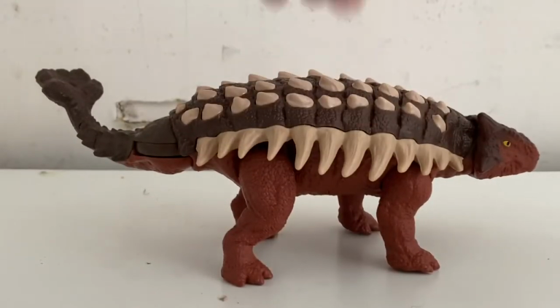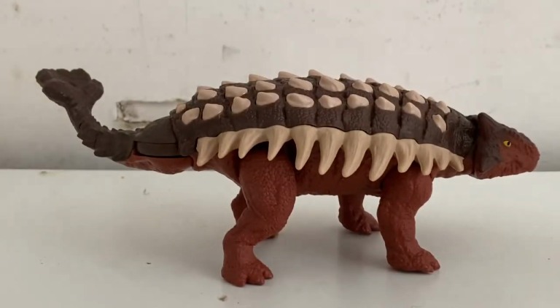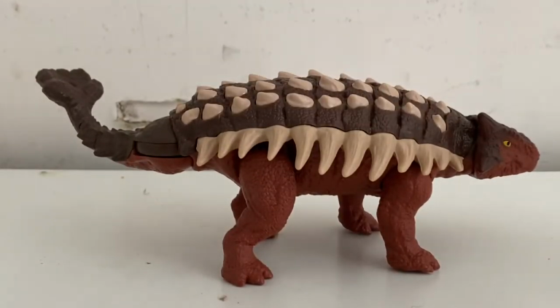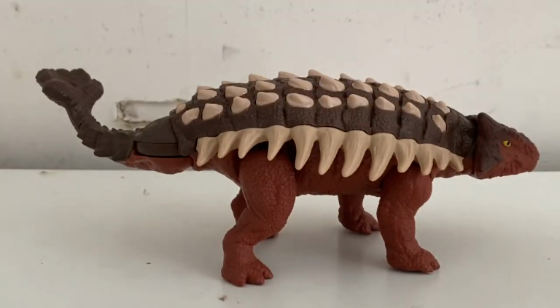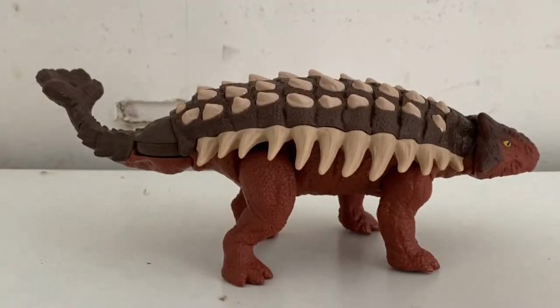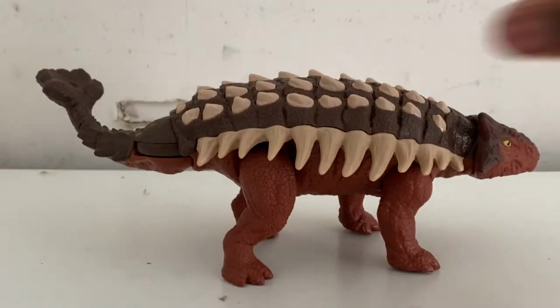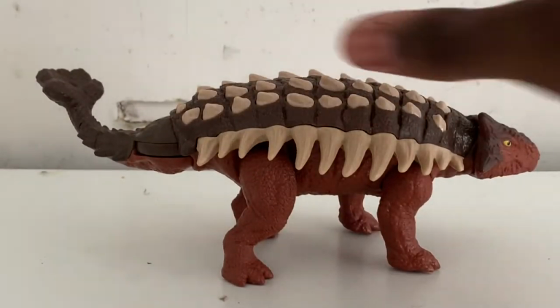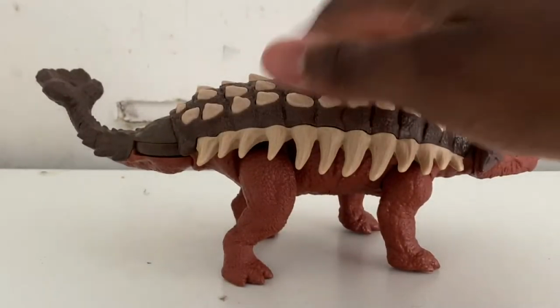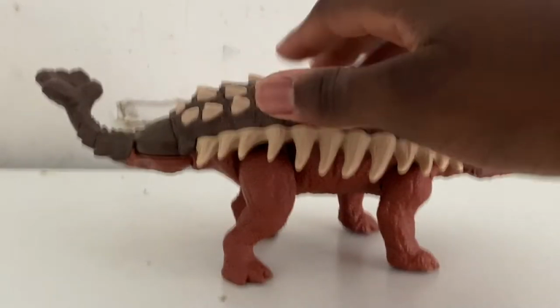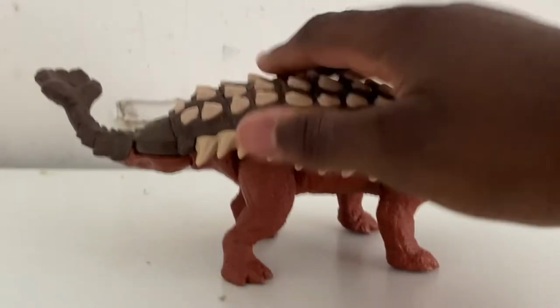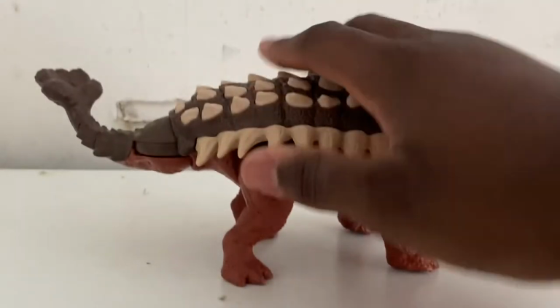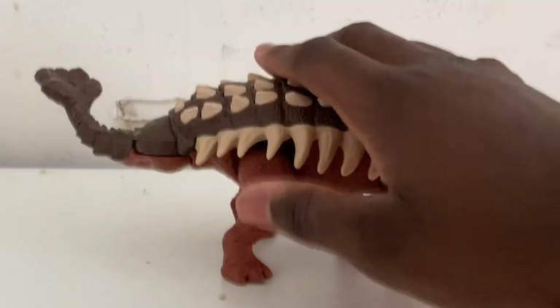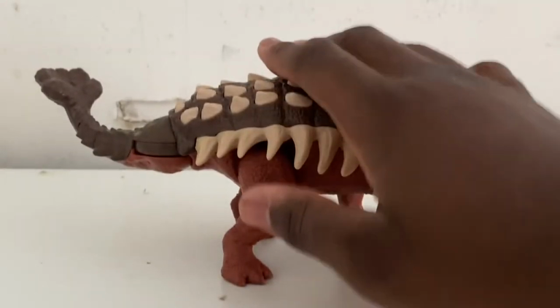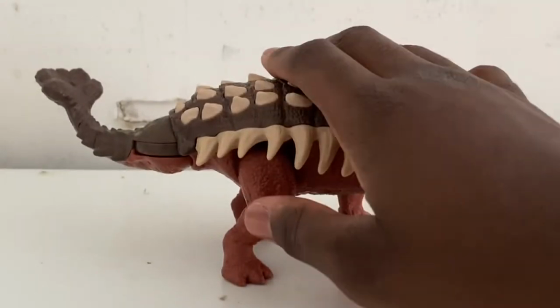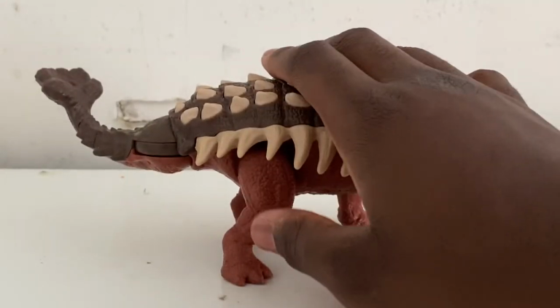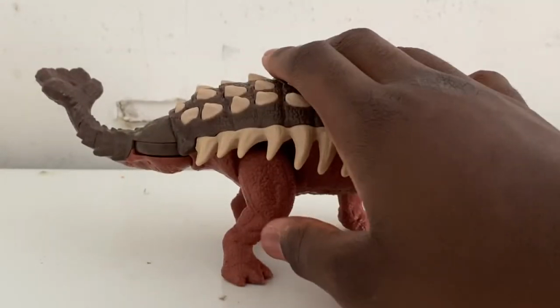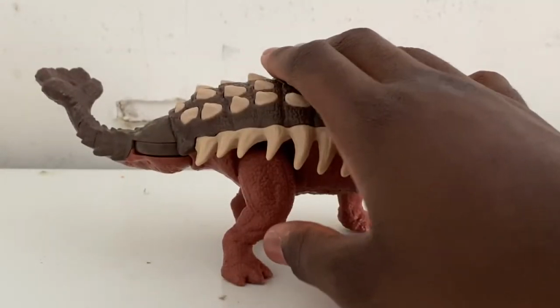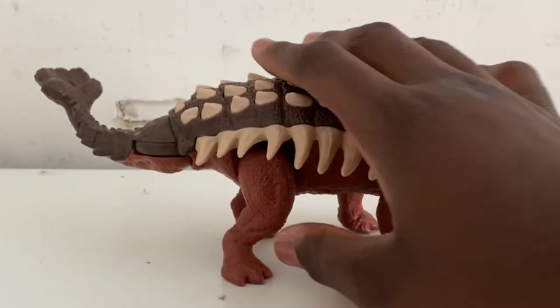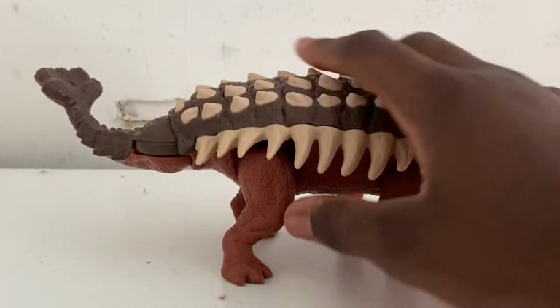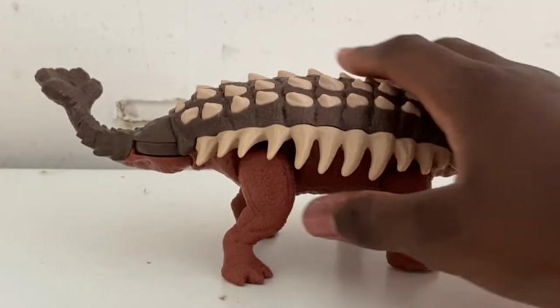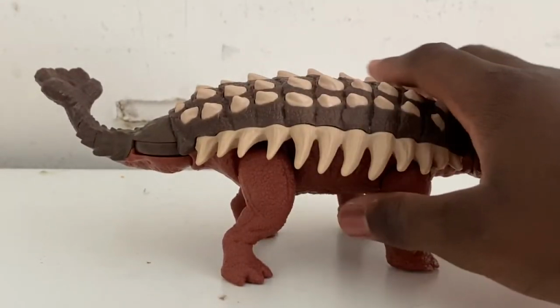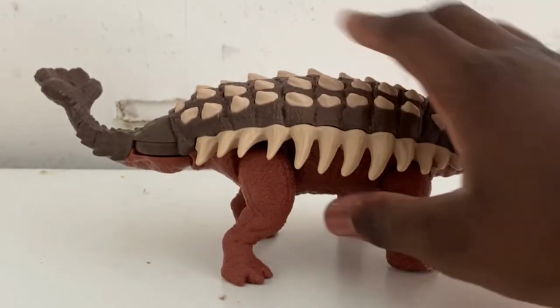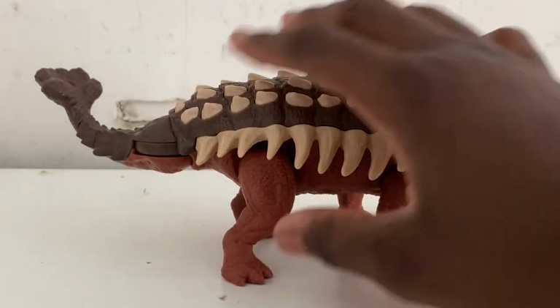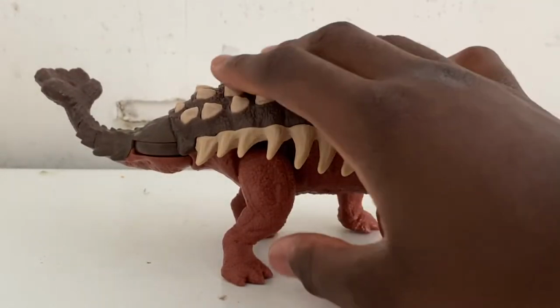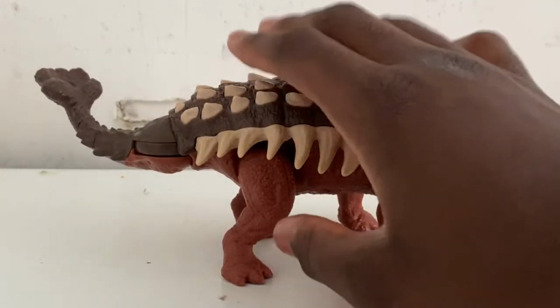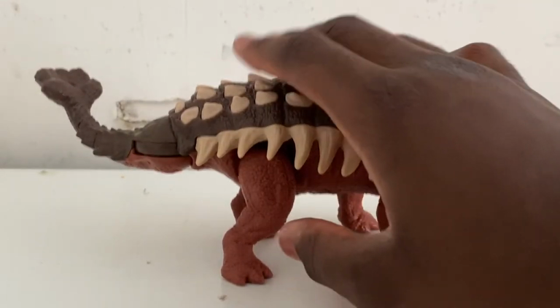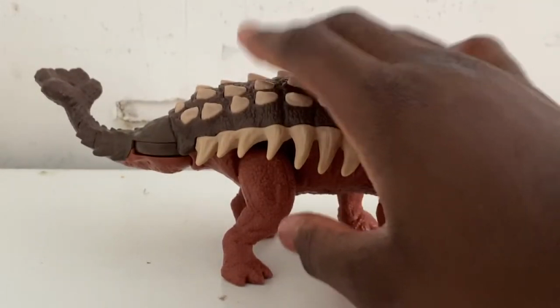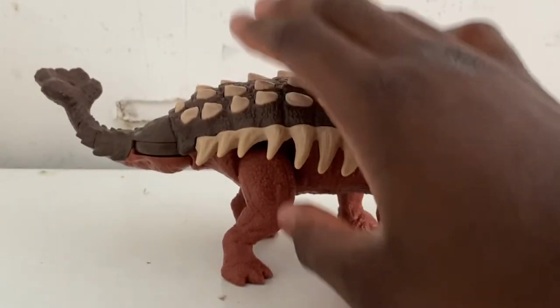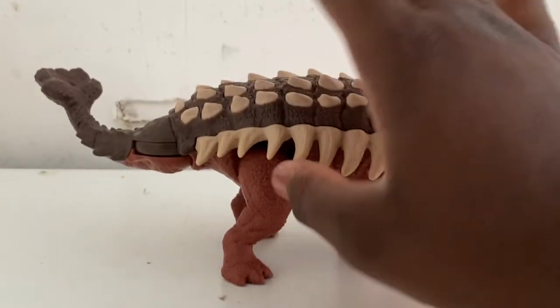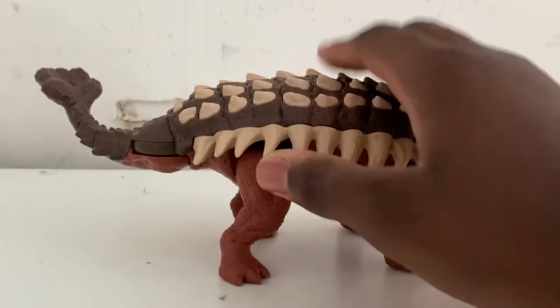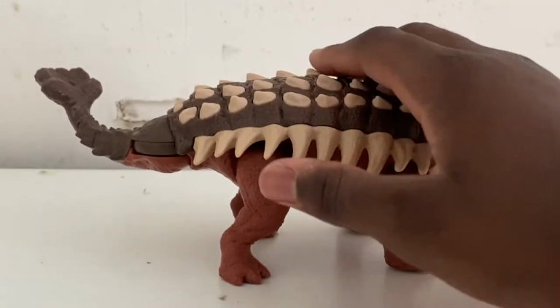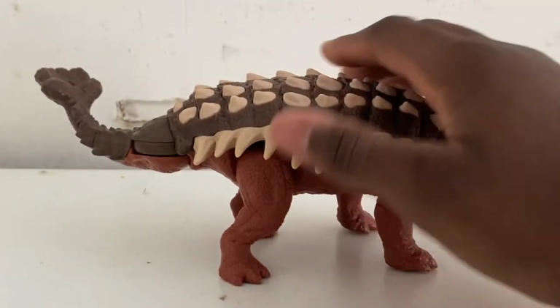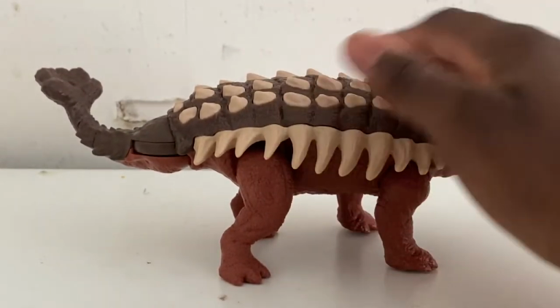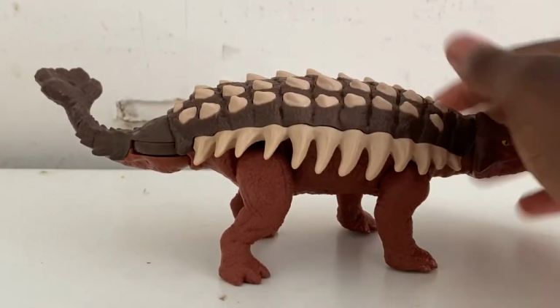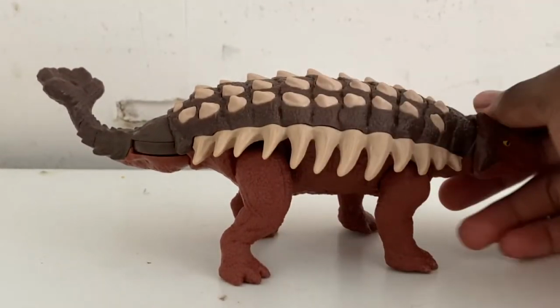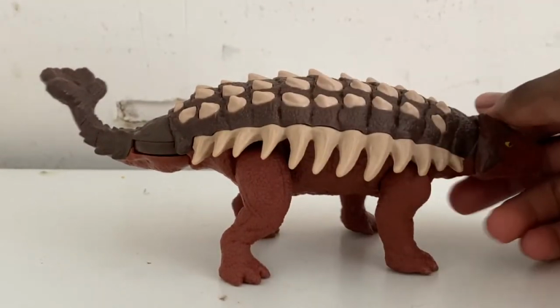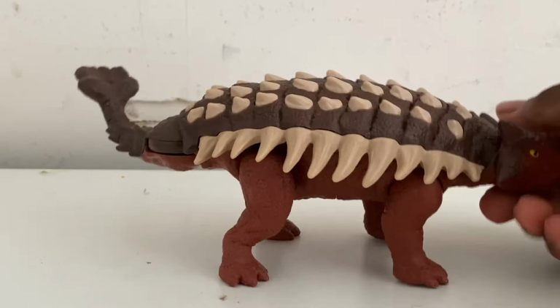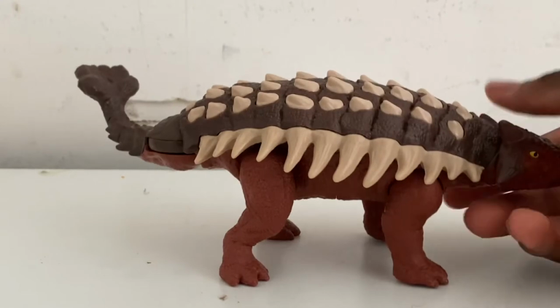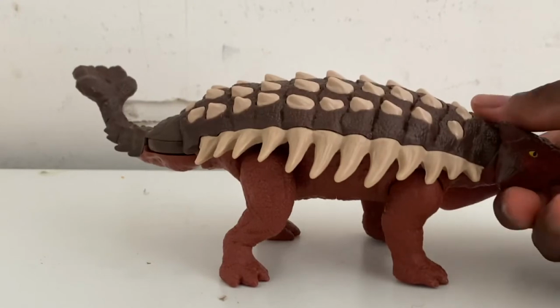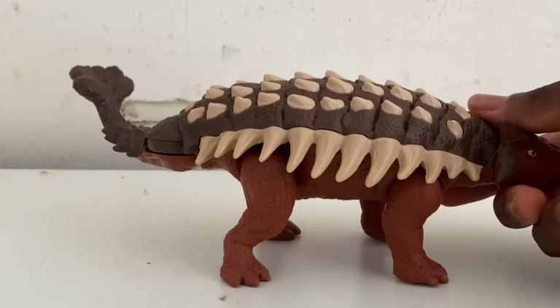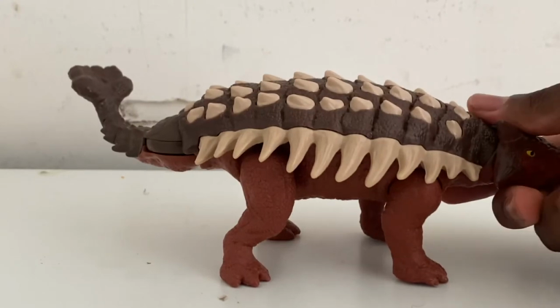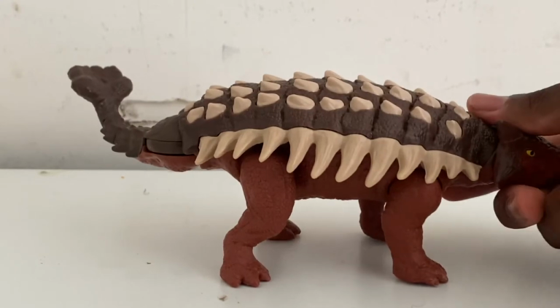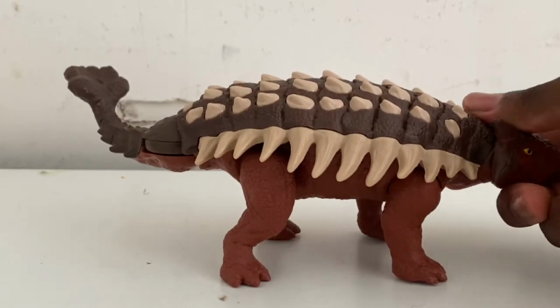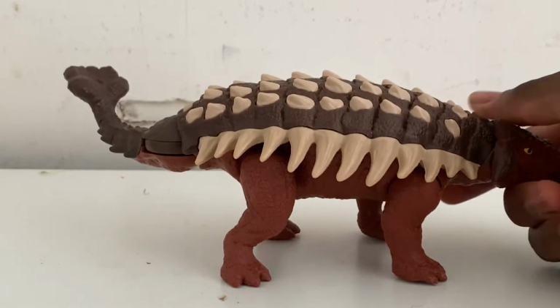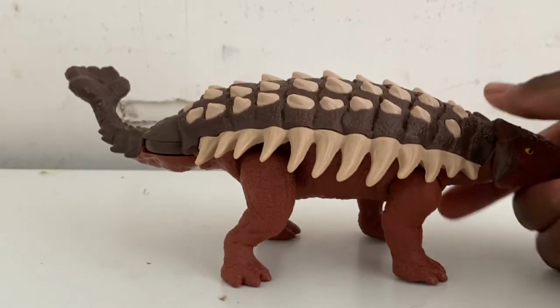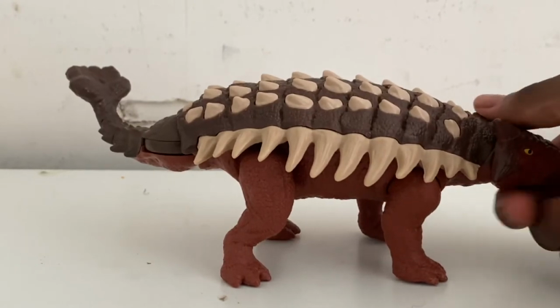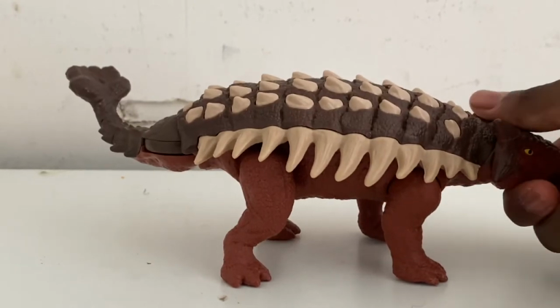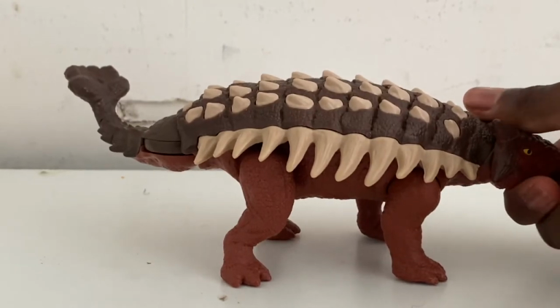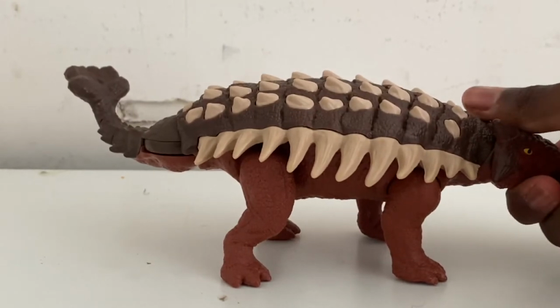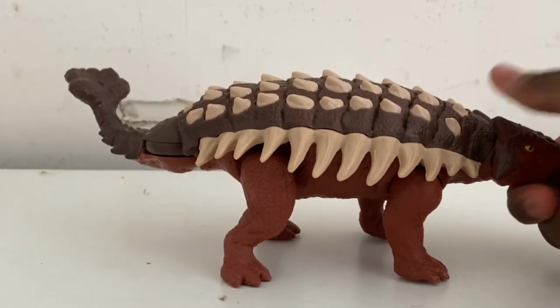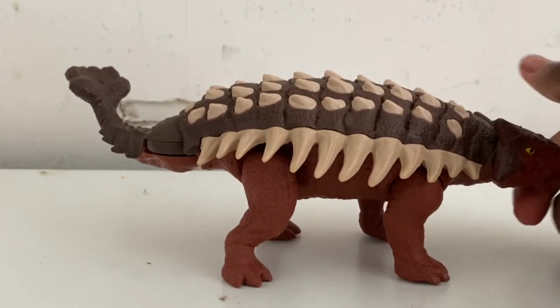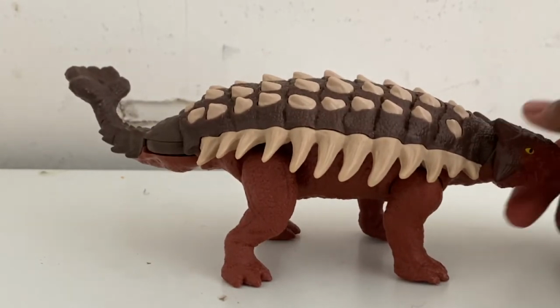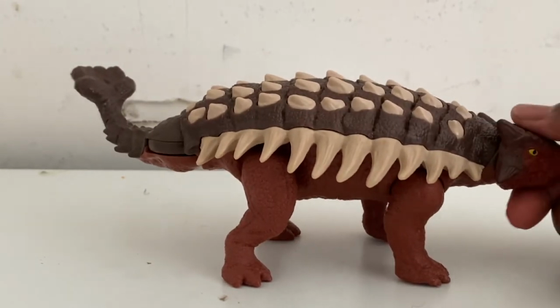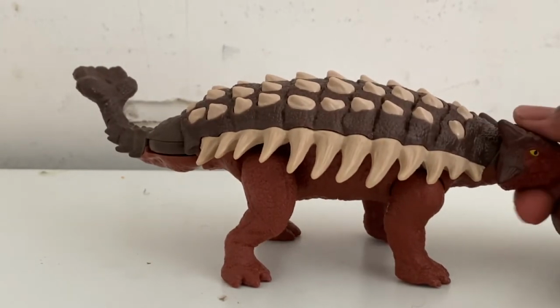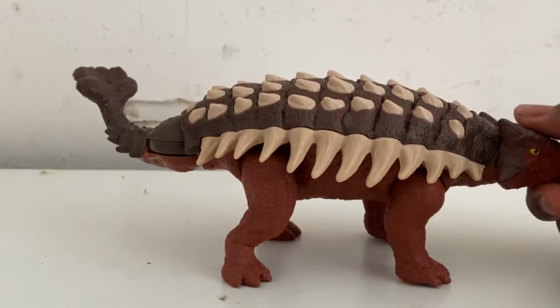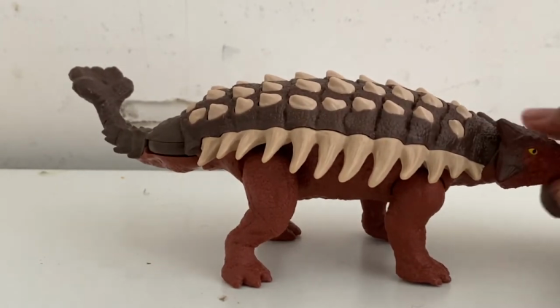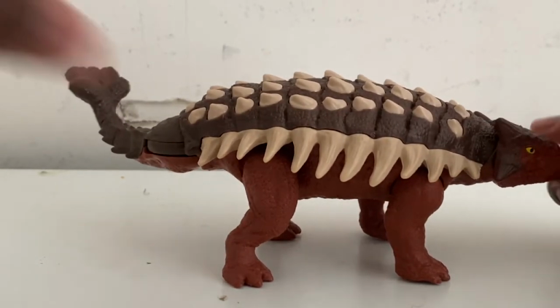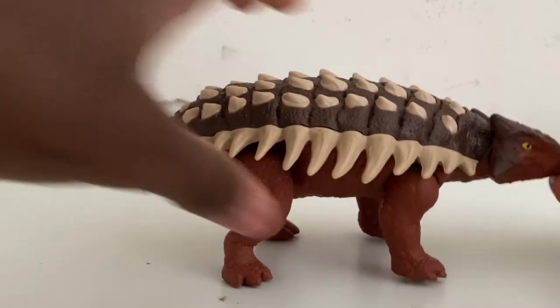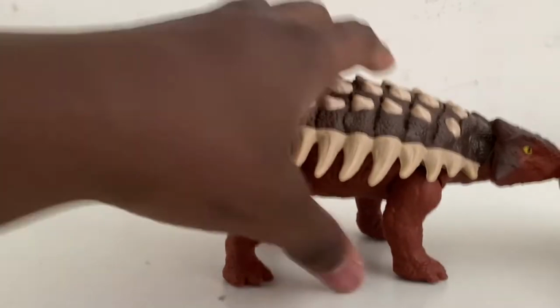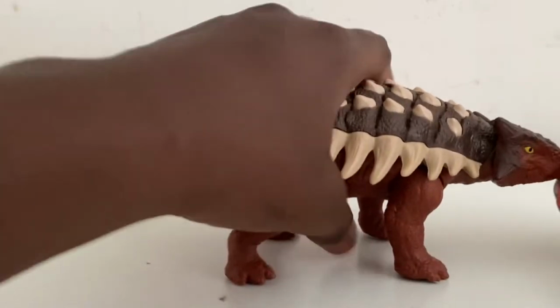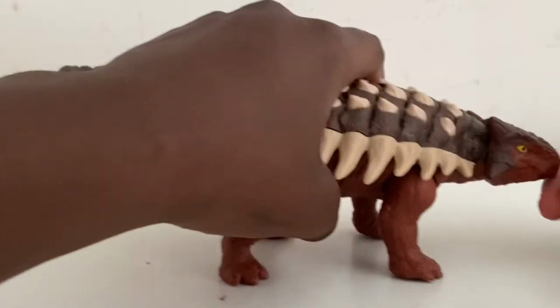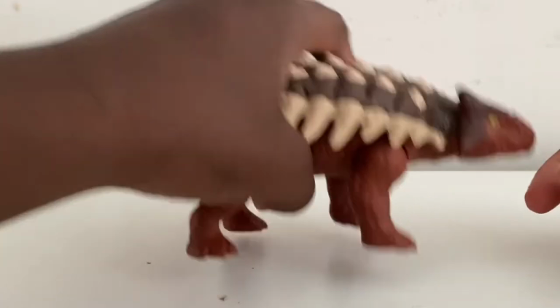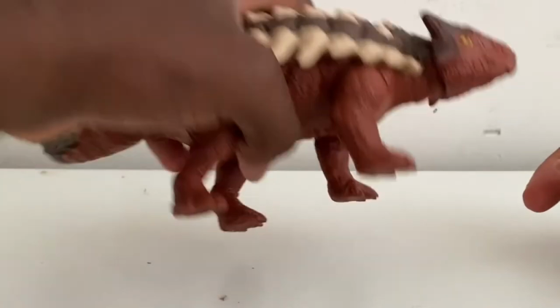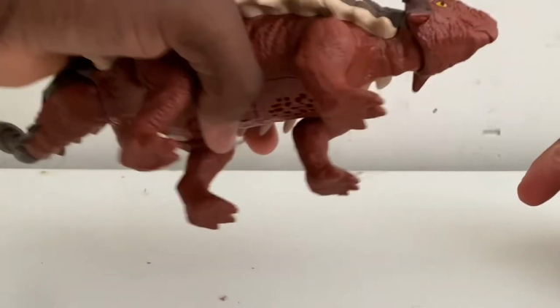You can use this action feature to fight other dinosaurs, which is what a lot of these figures are made for — they're pretty cool.